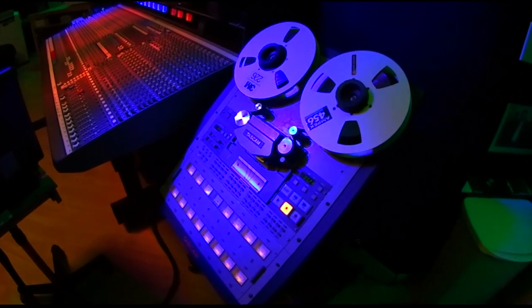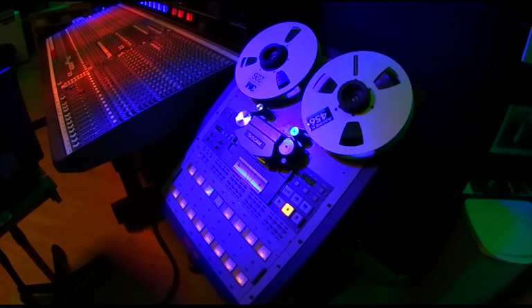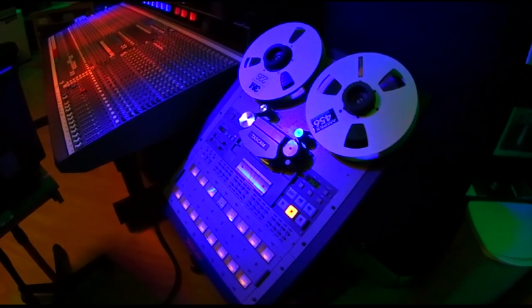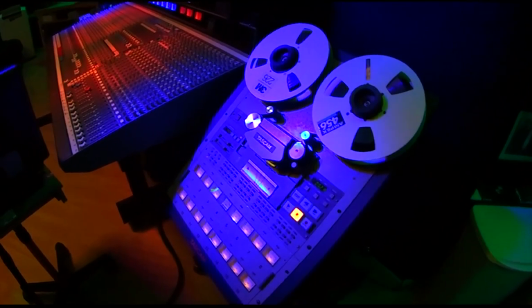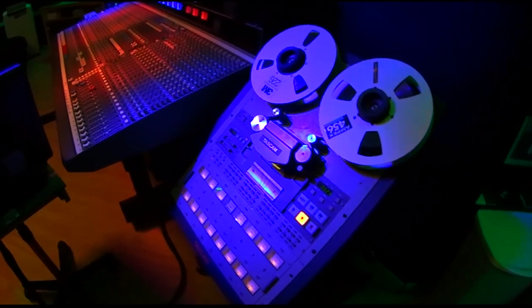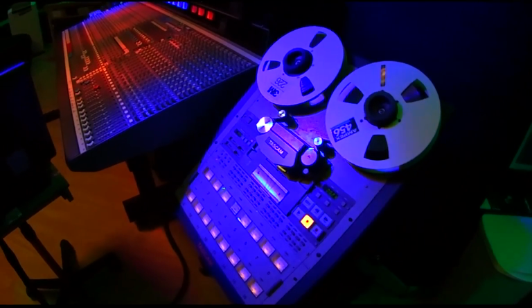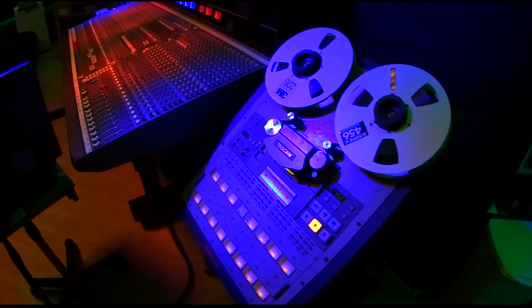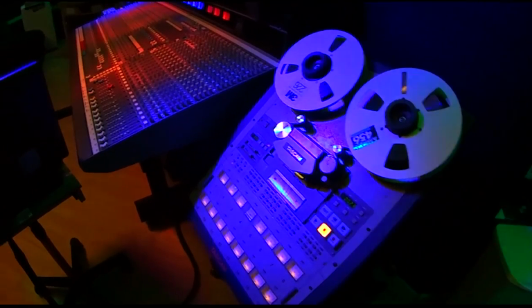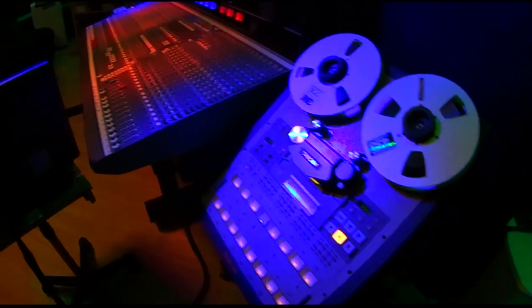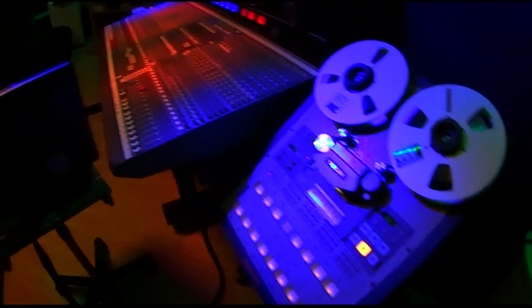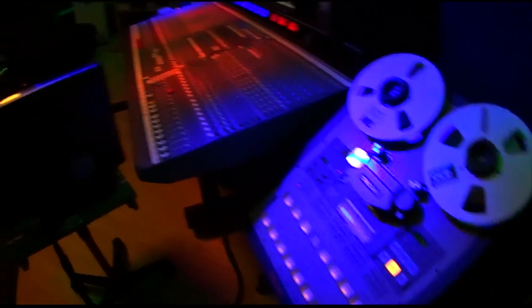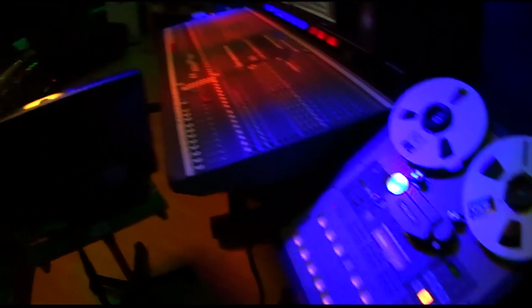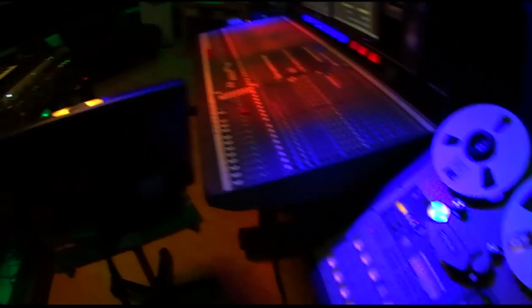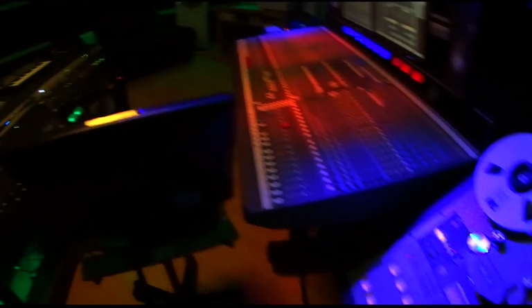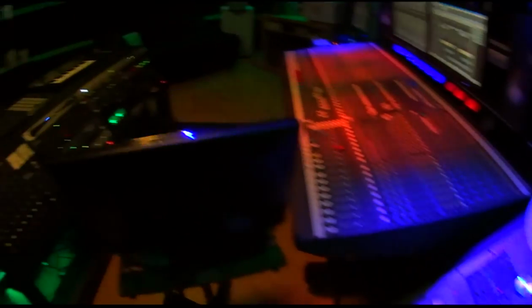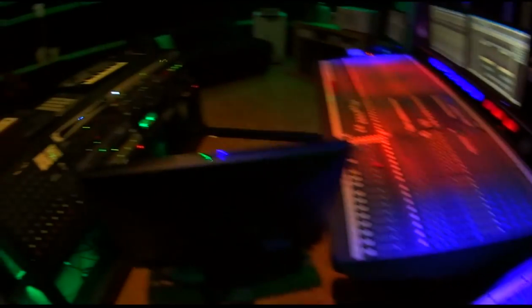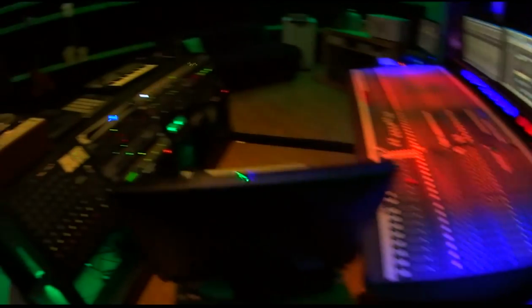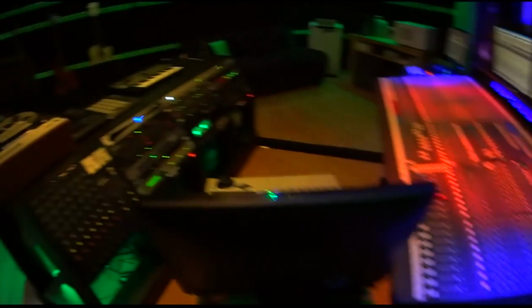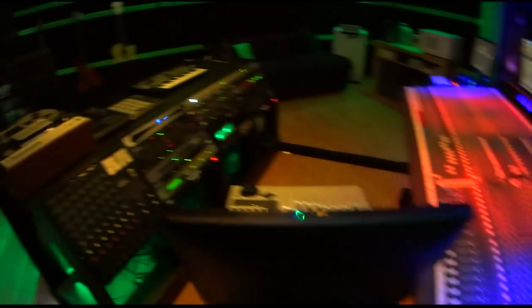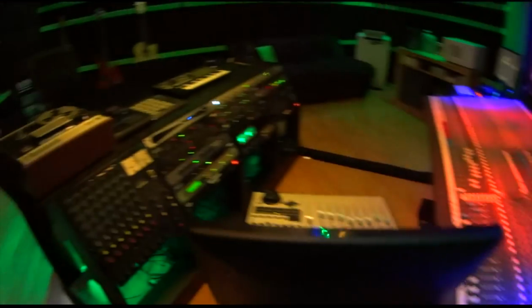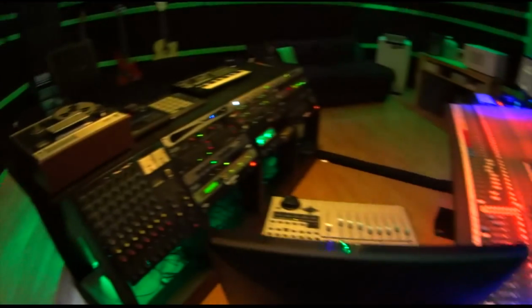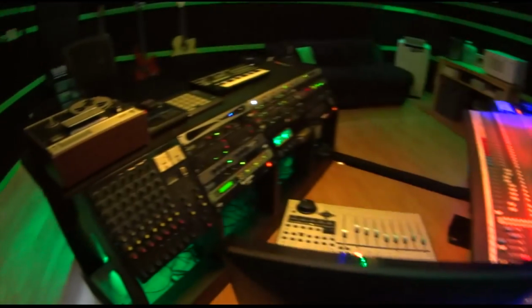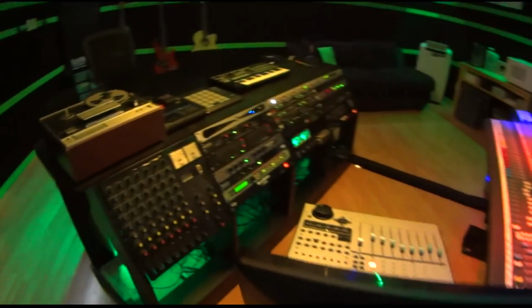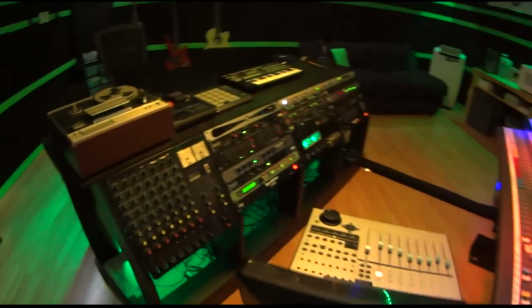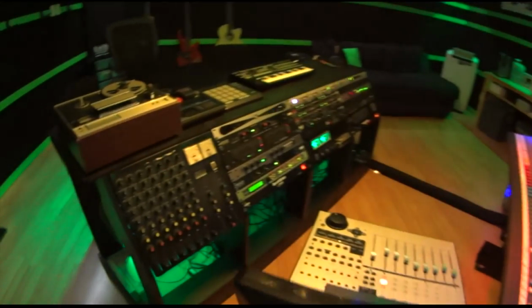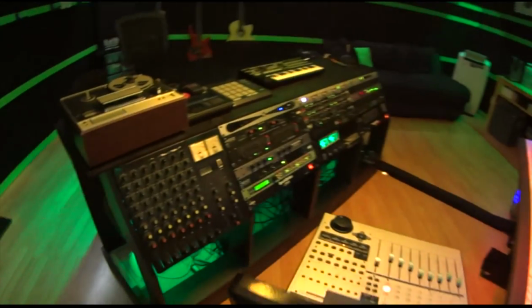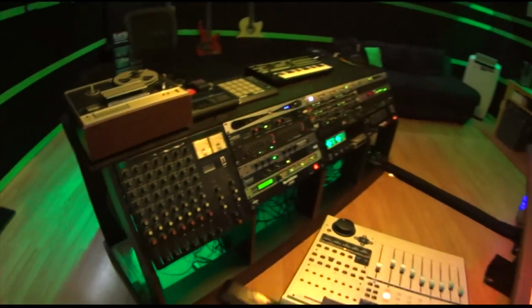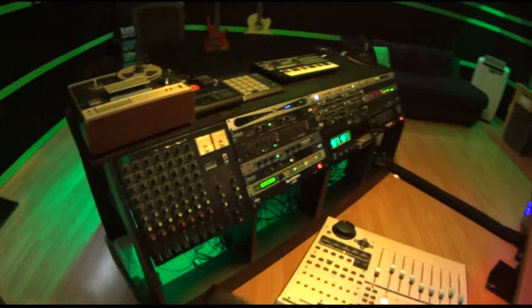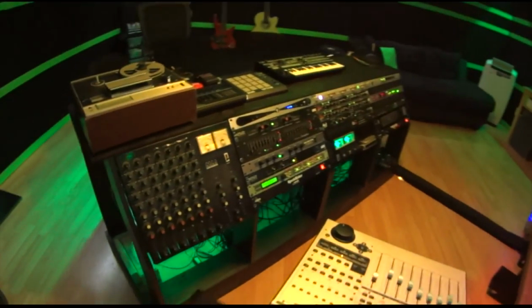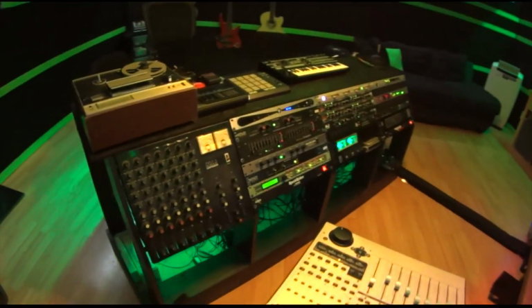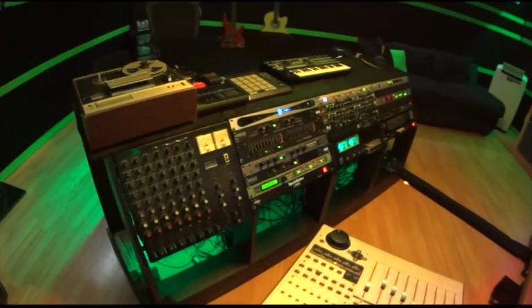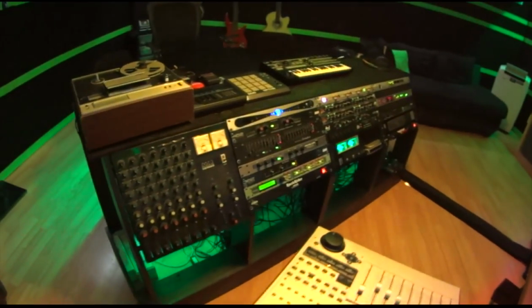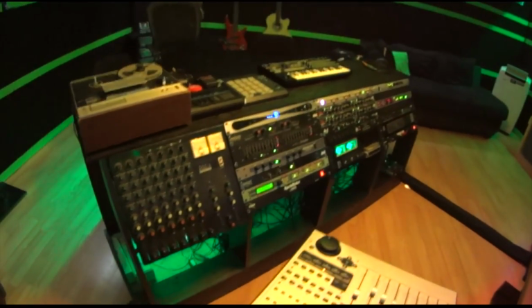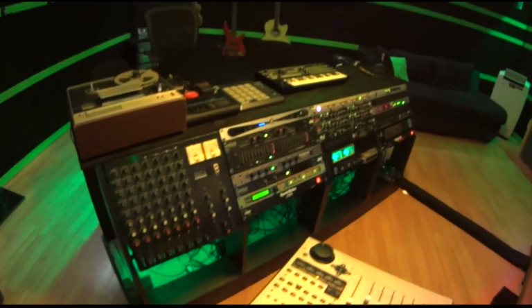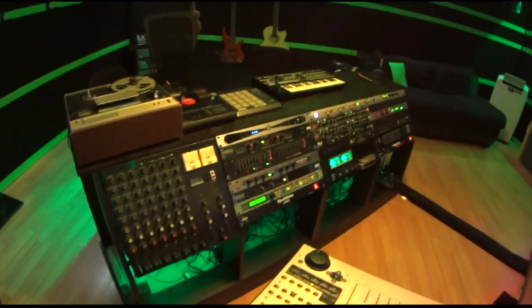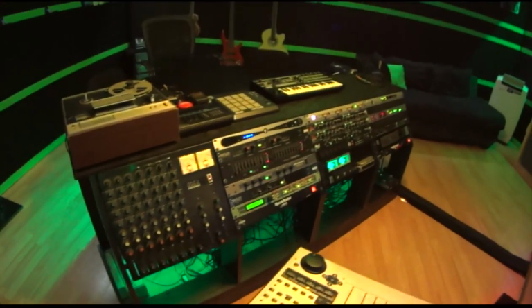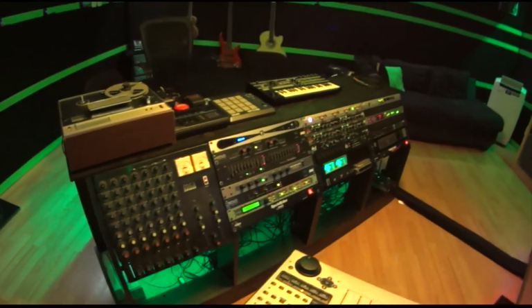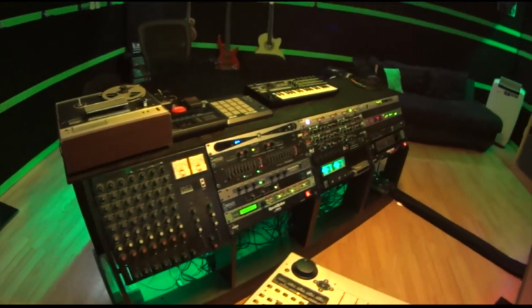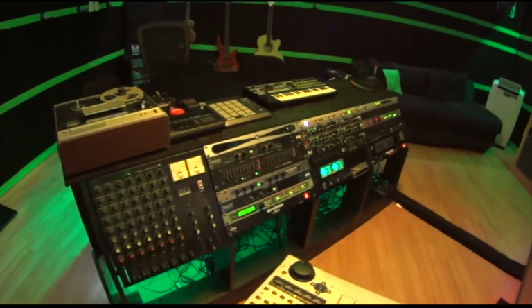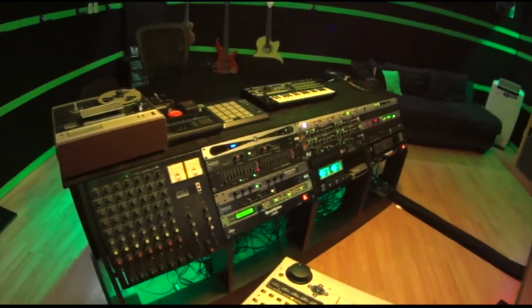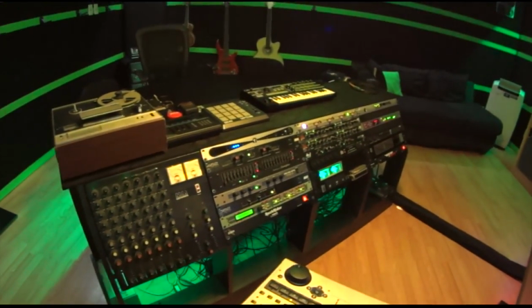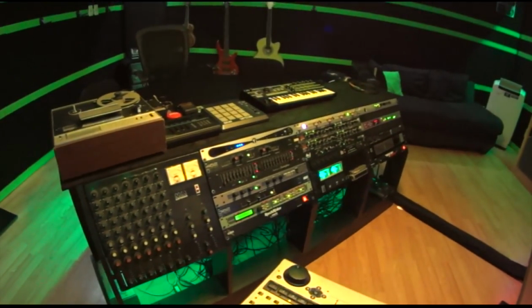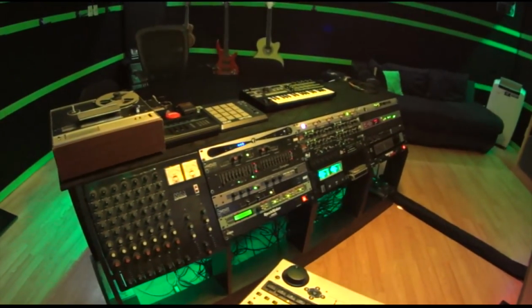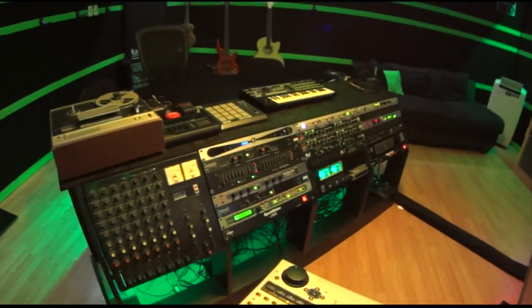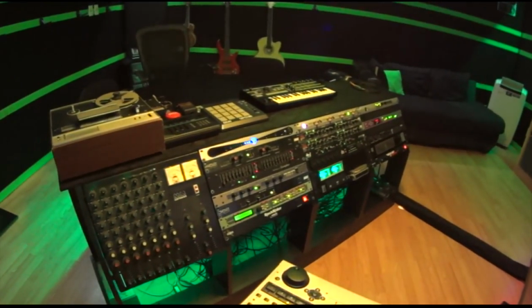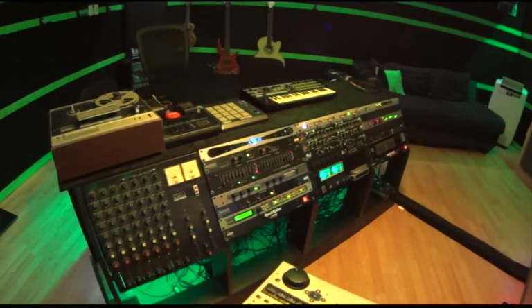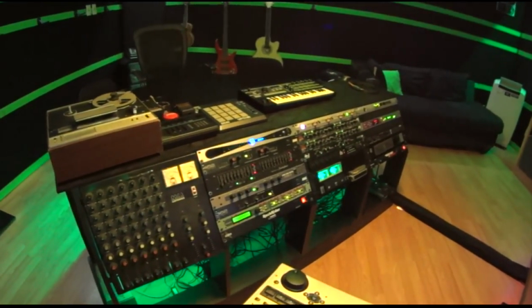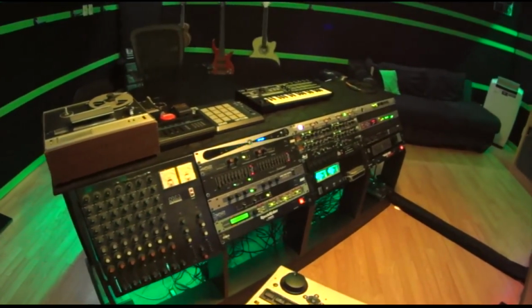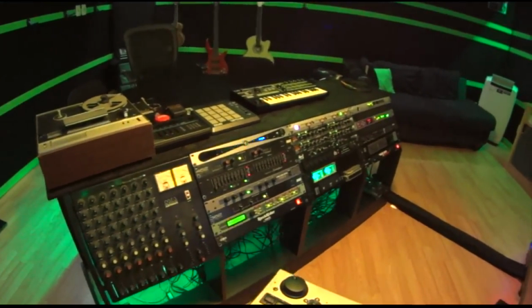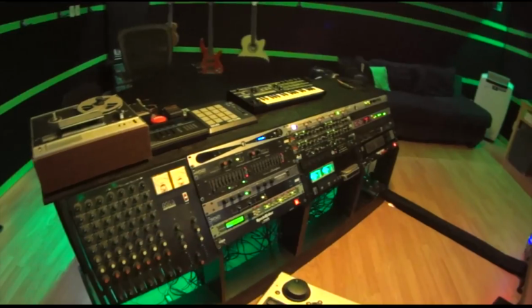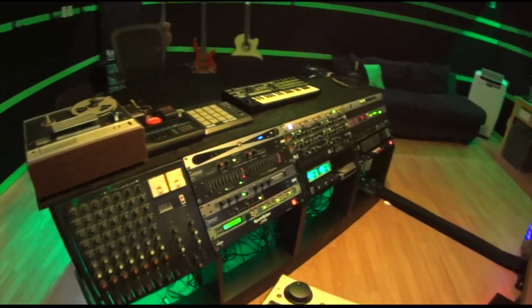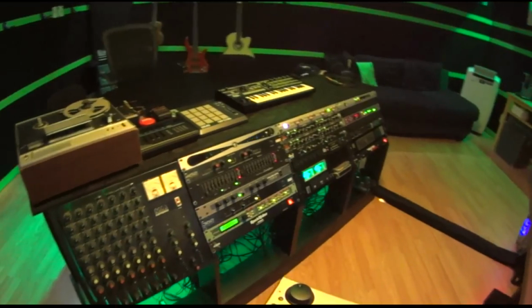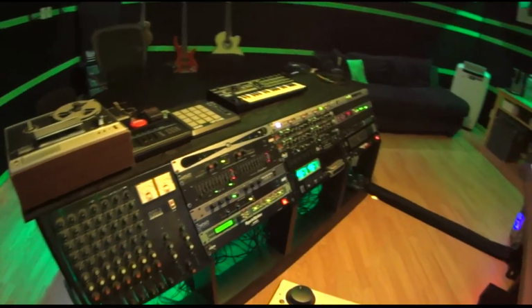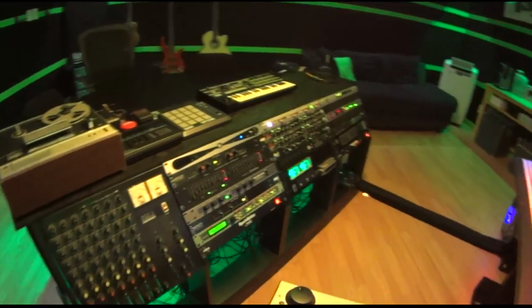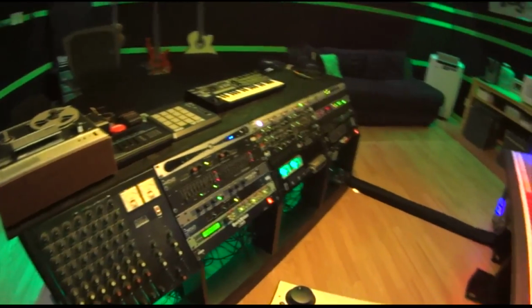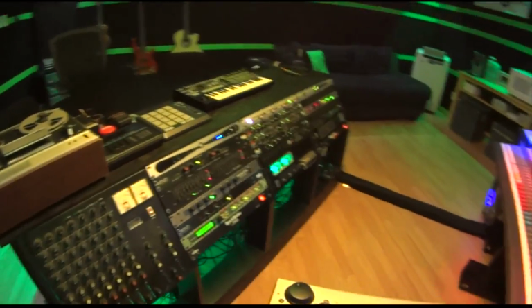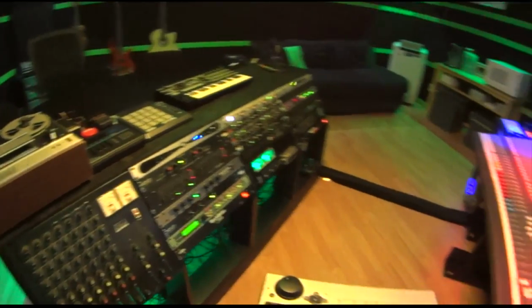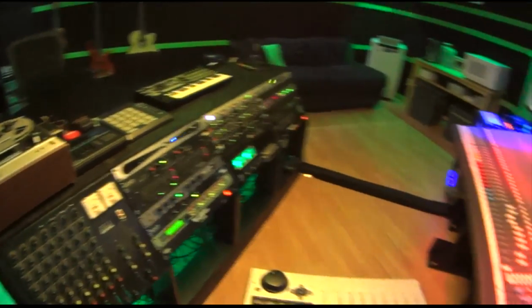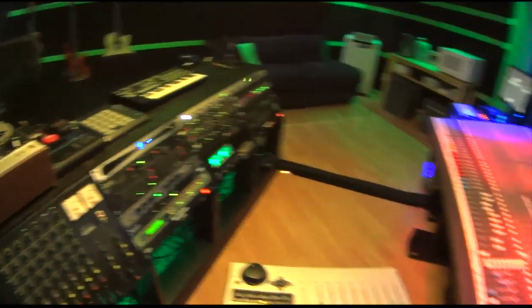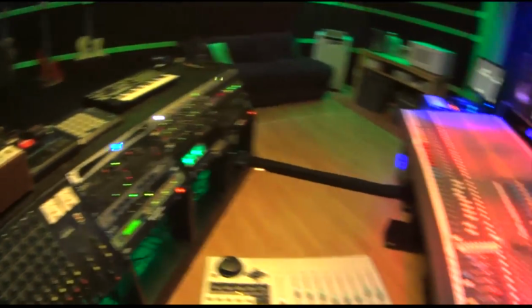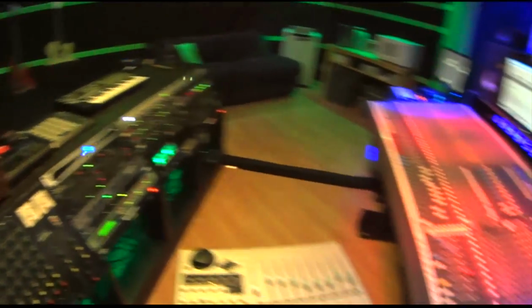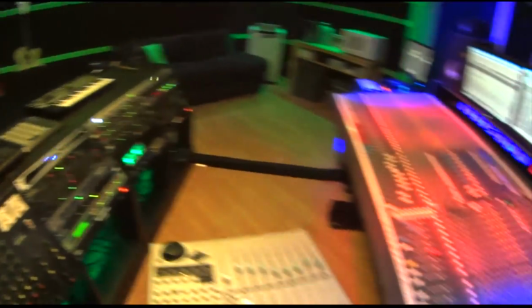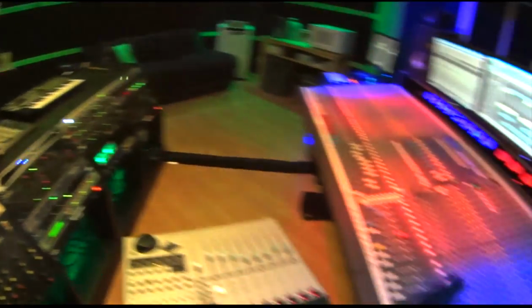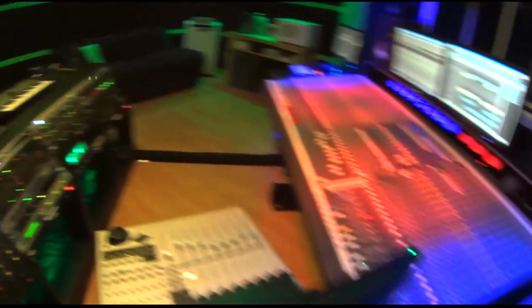Here's the rack gear that we use for the tape machine. Unfortunately you can't just use plugins for tape.